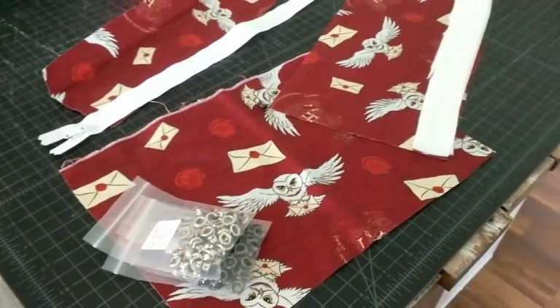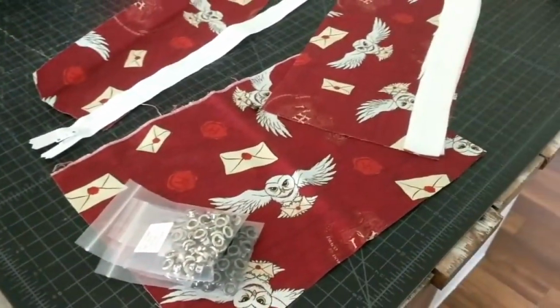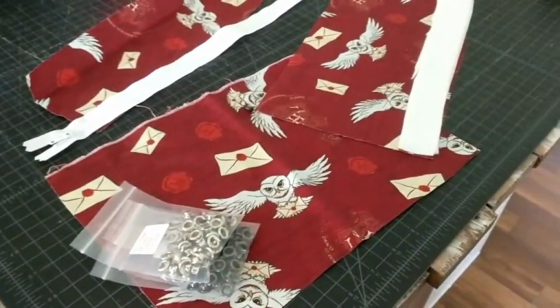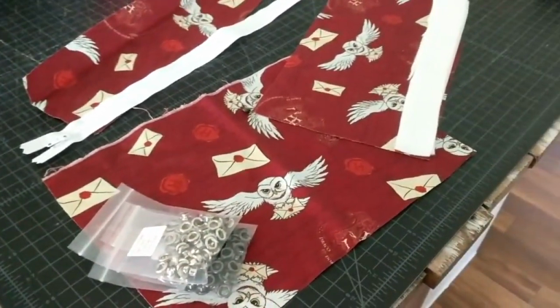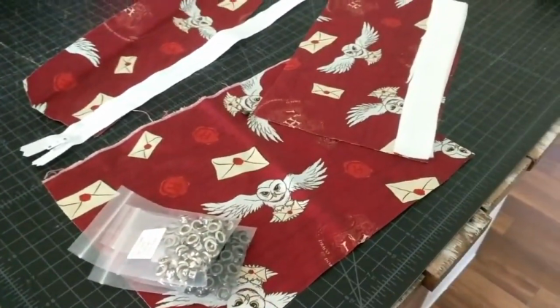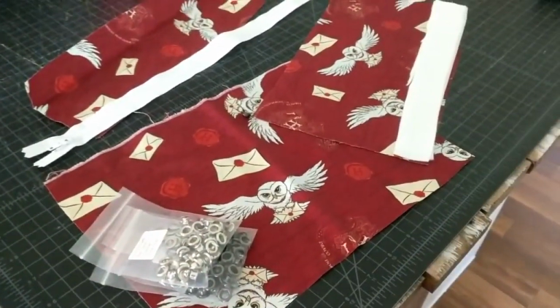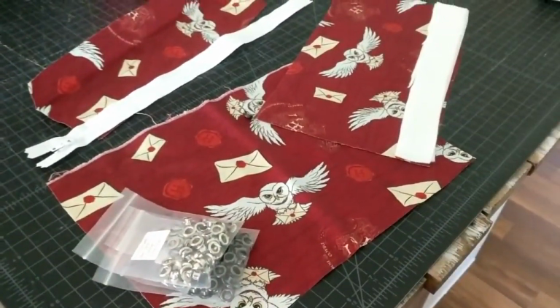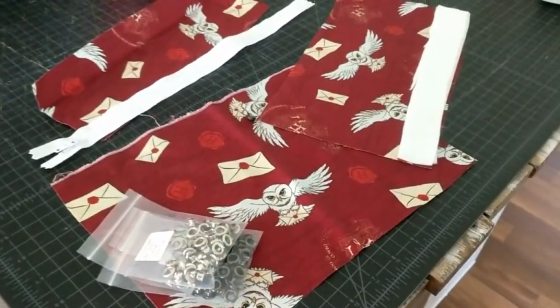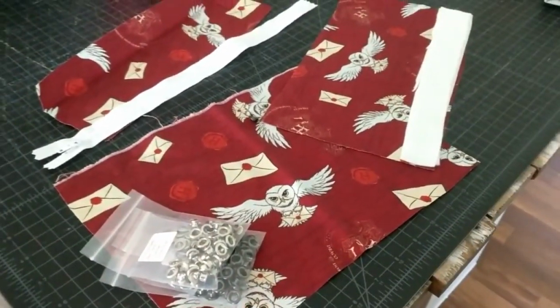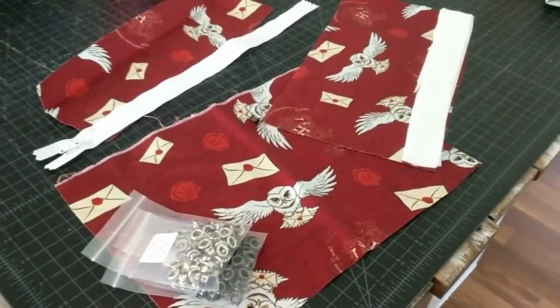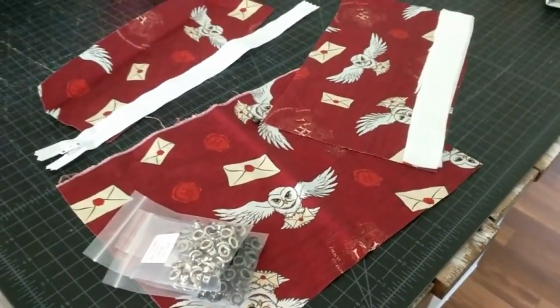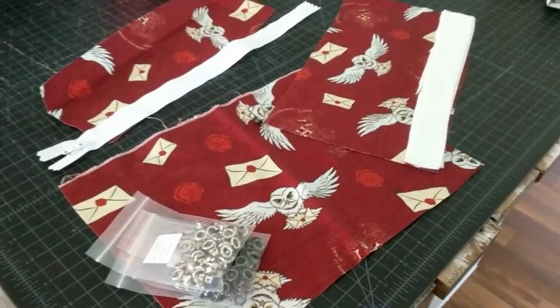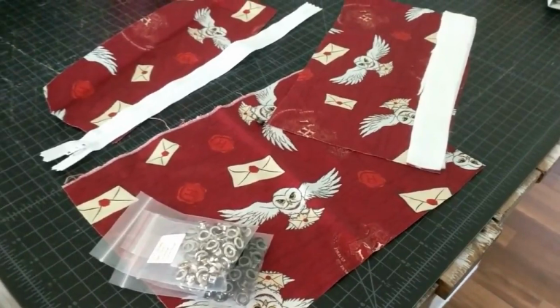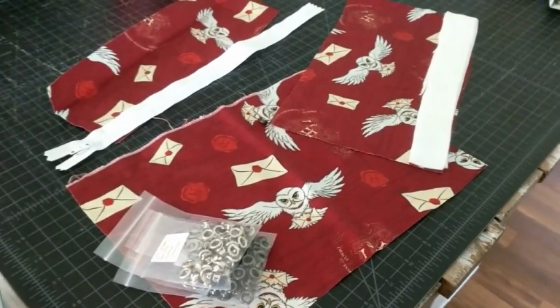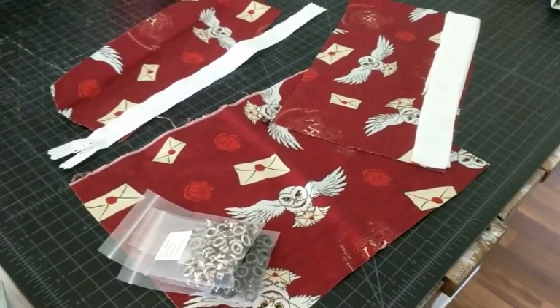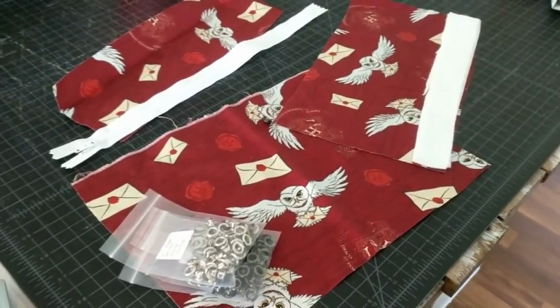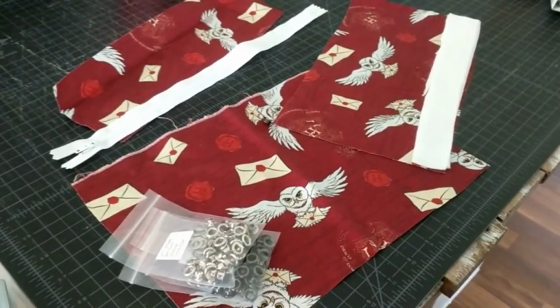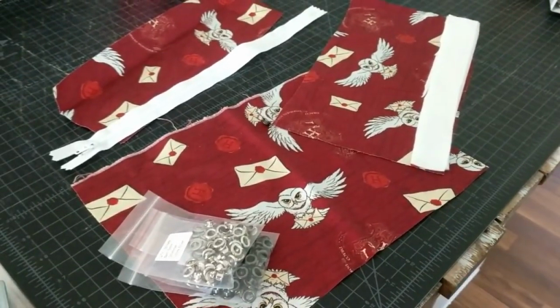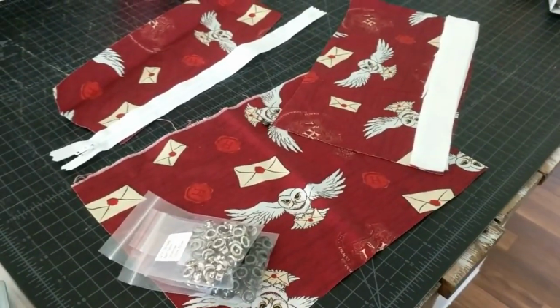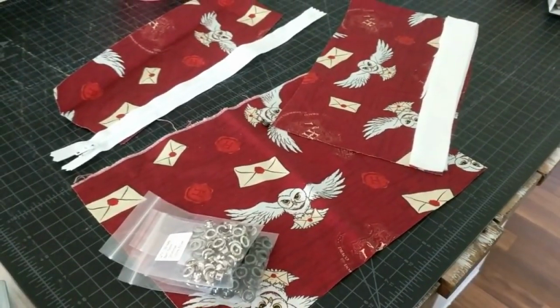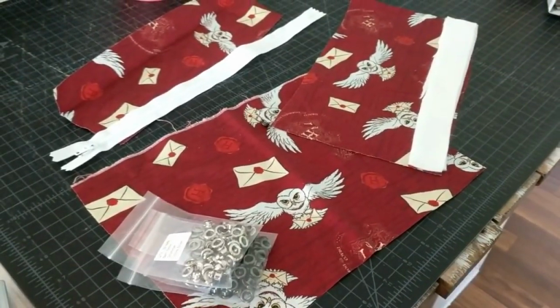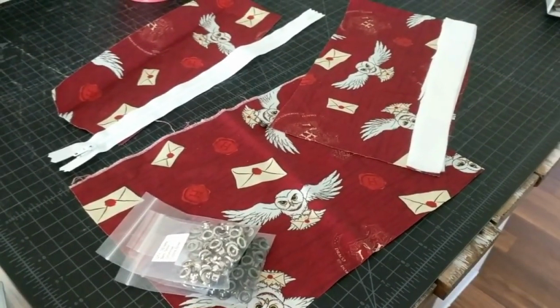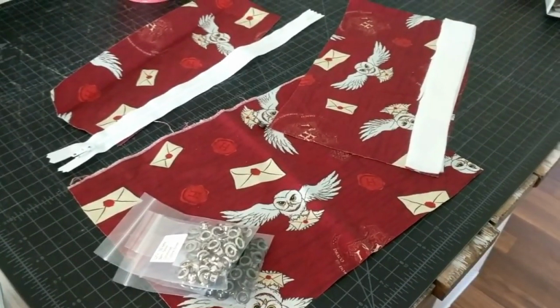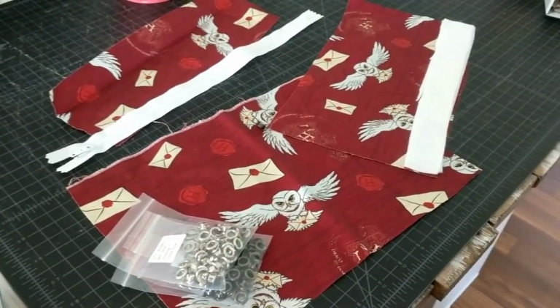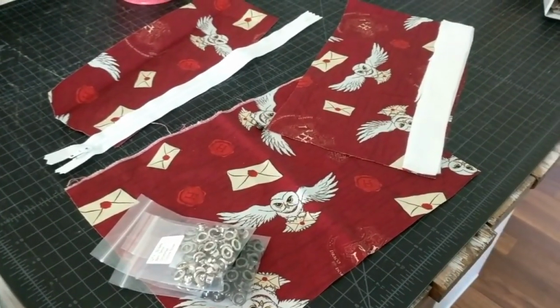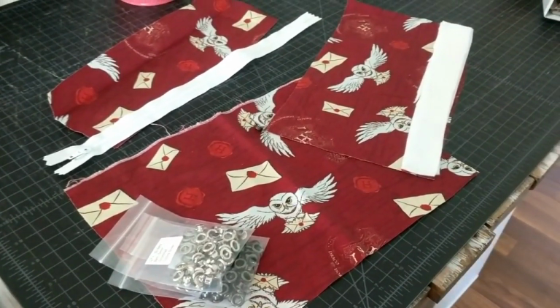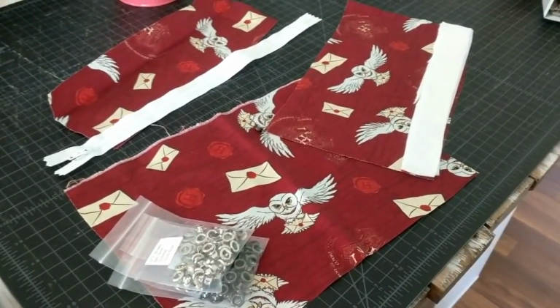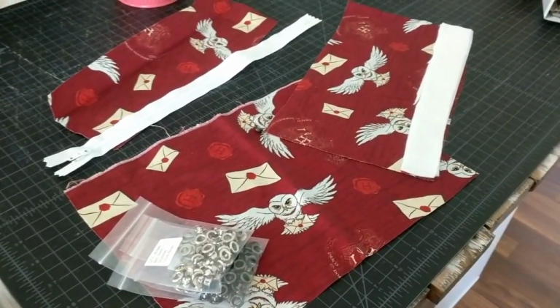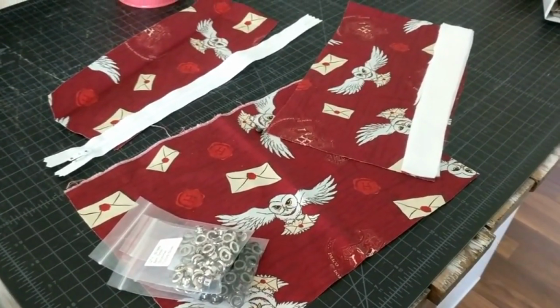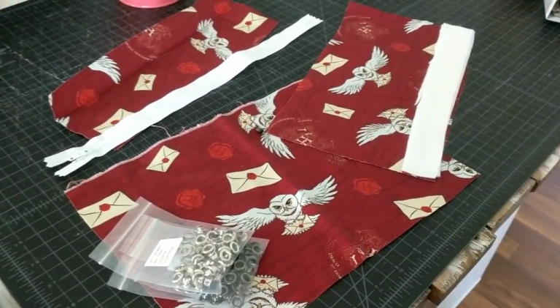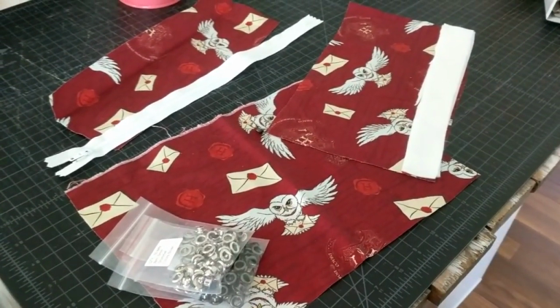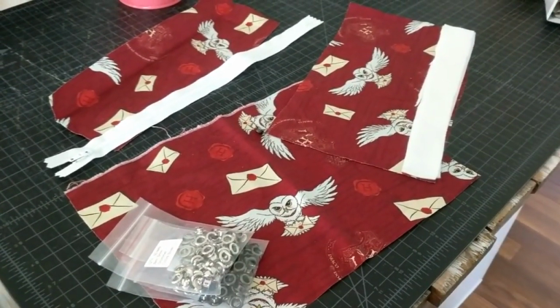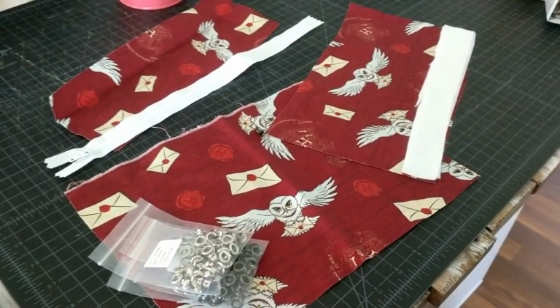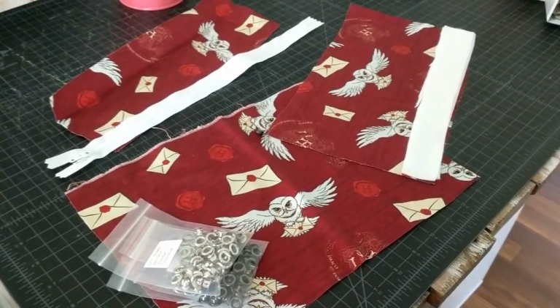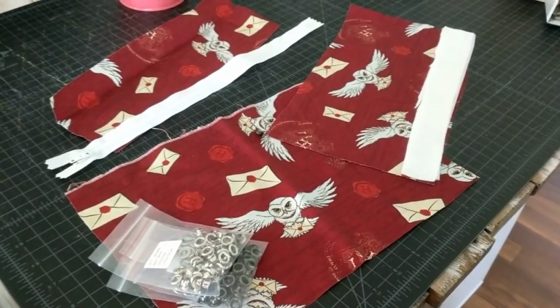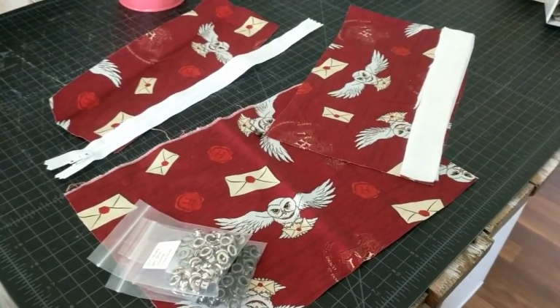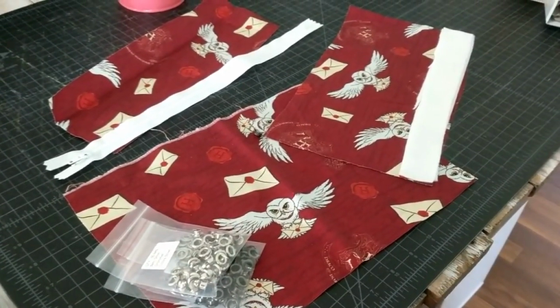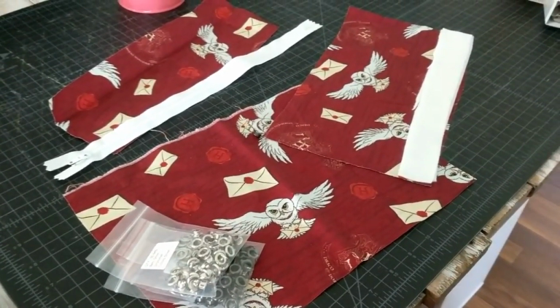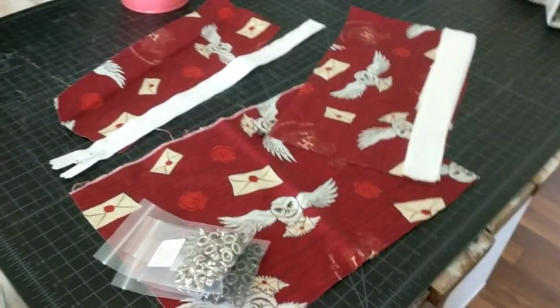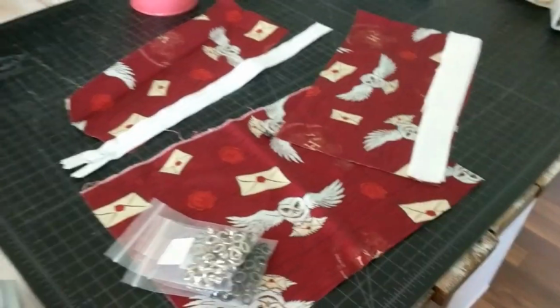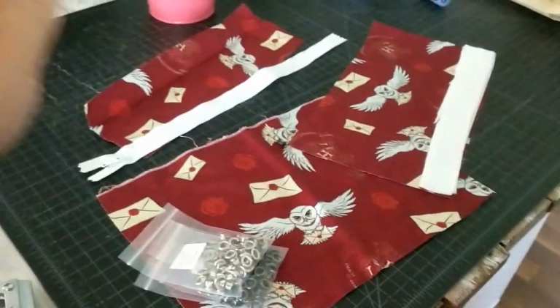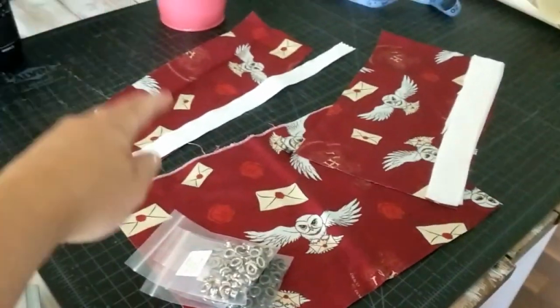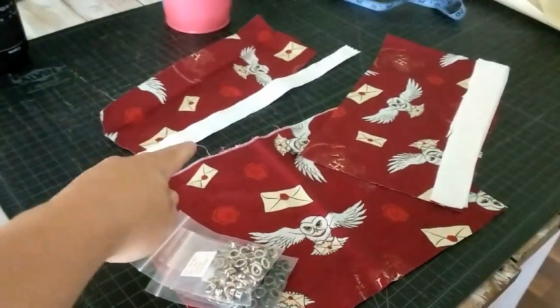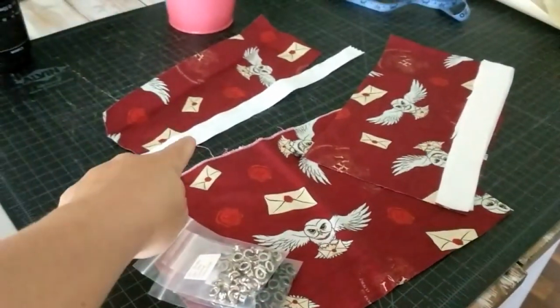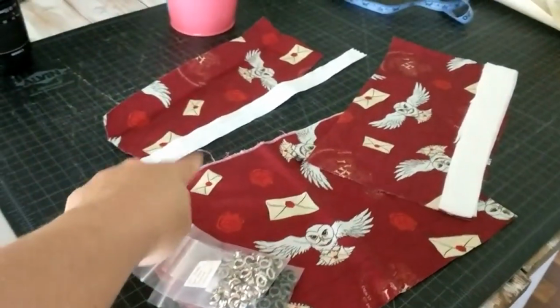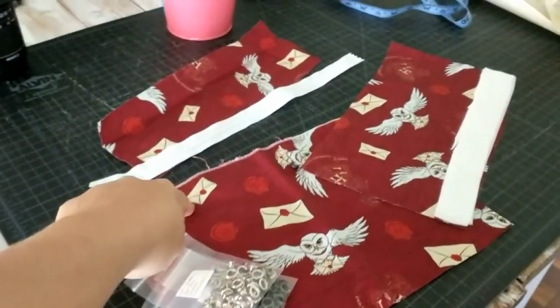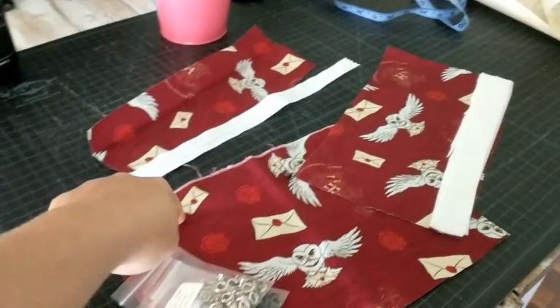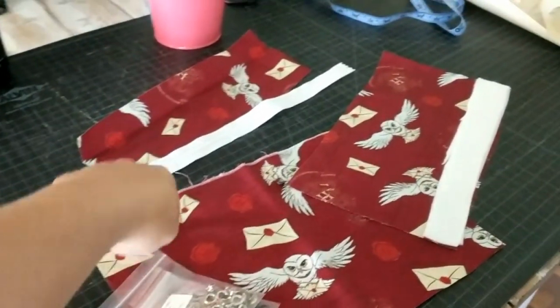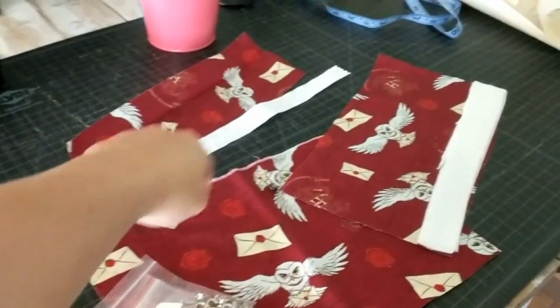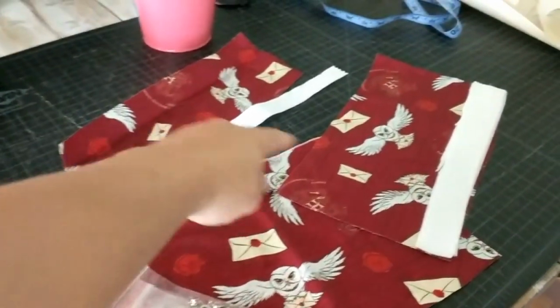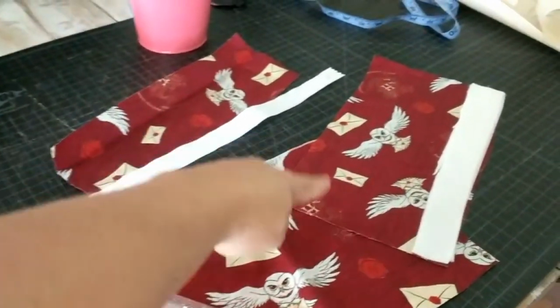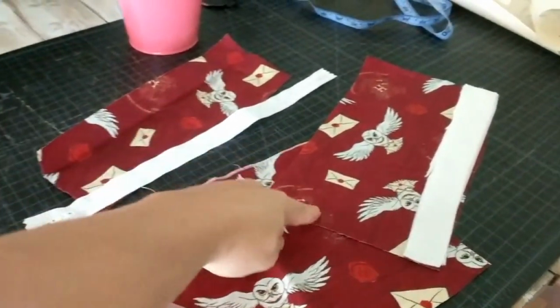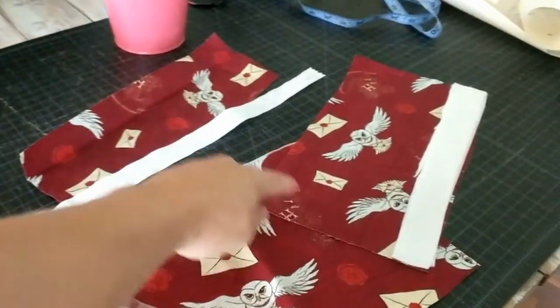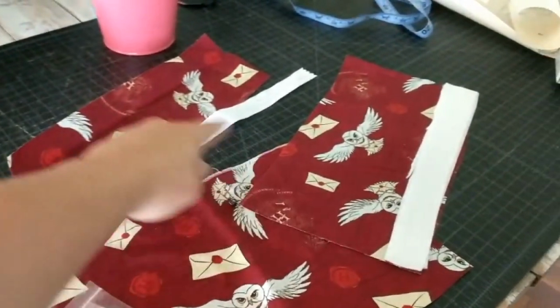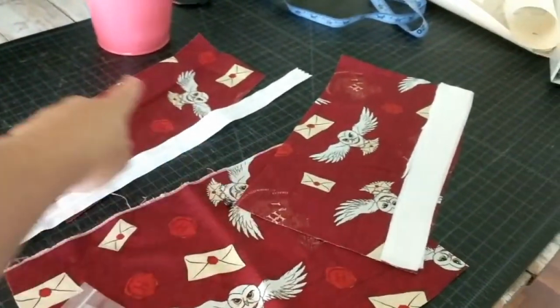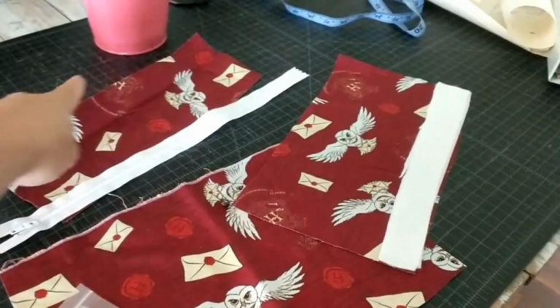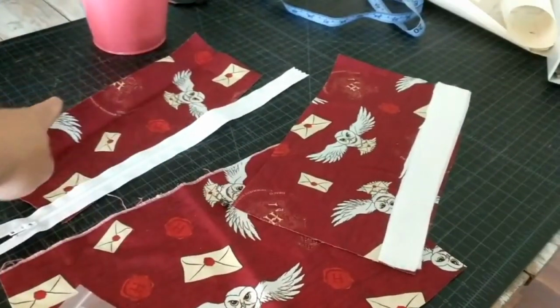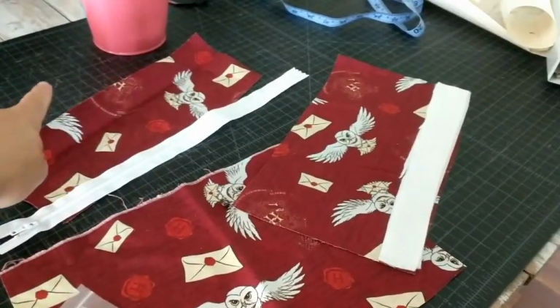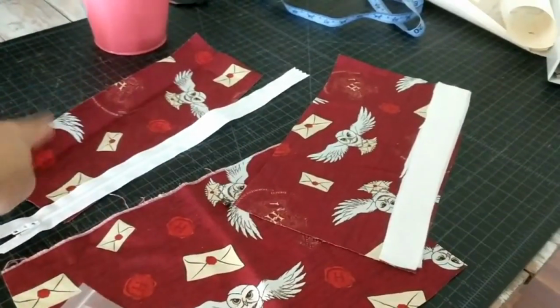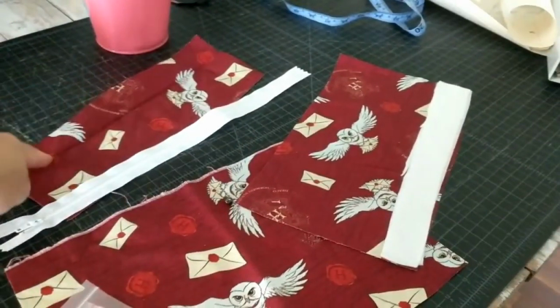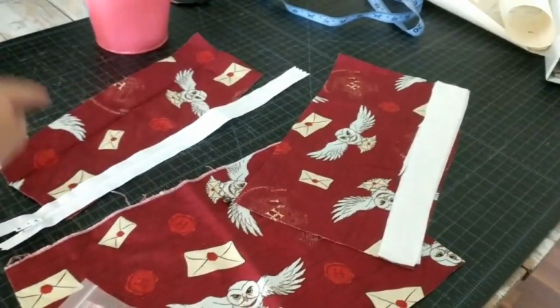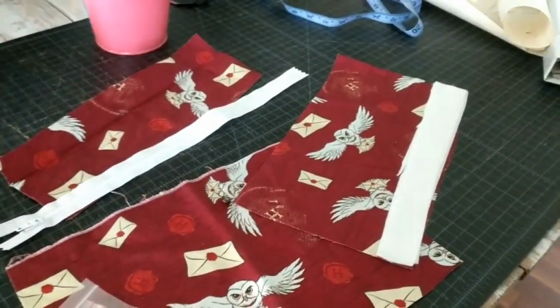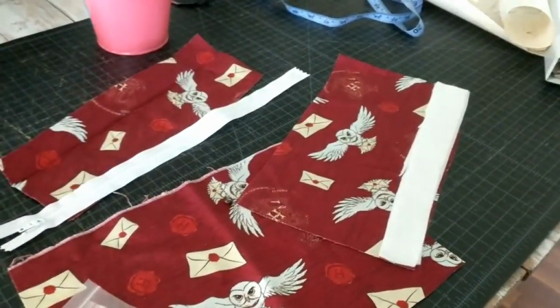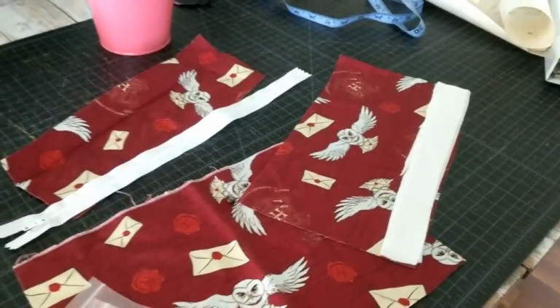So let's get started. I'm going to show you how to do this. This is the back piece, front piece, front piece.